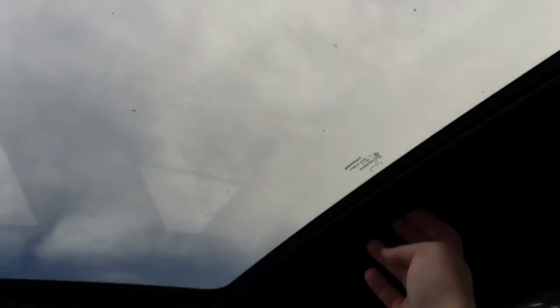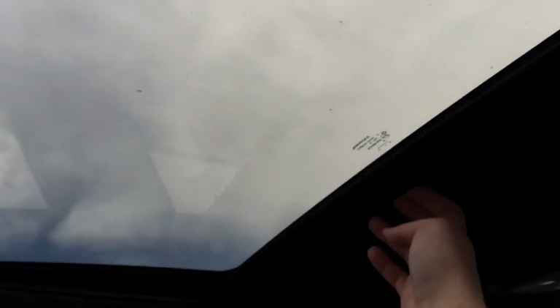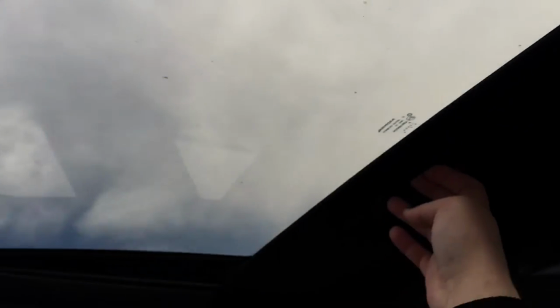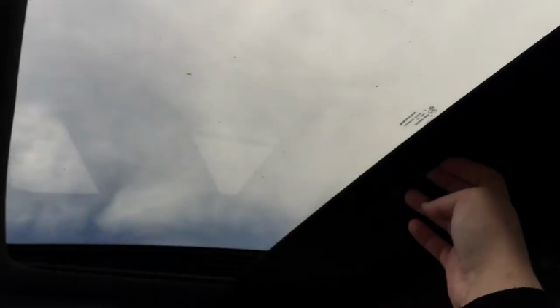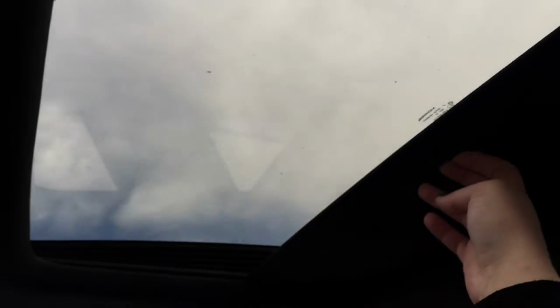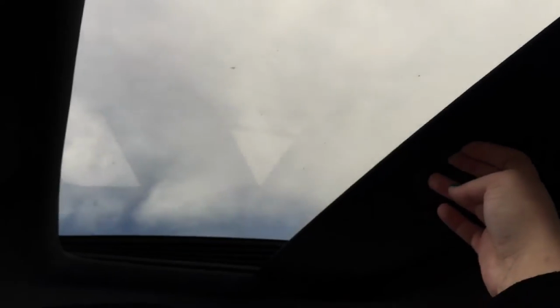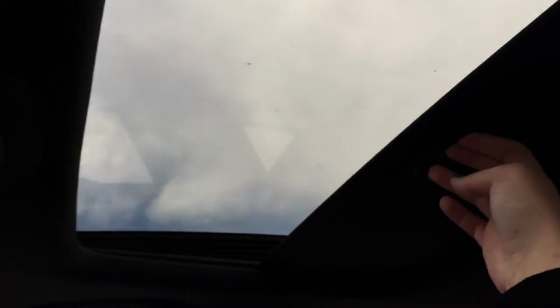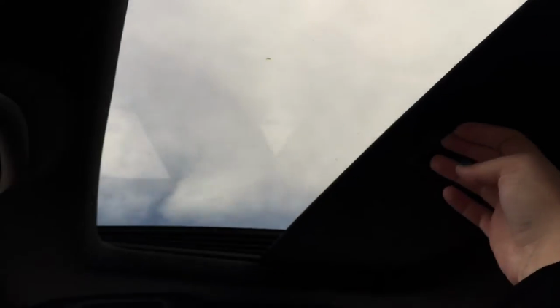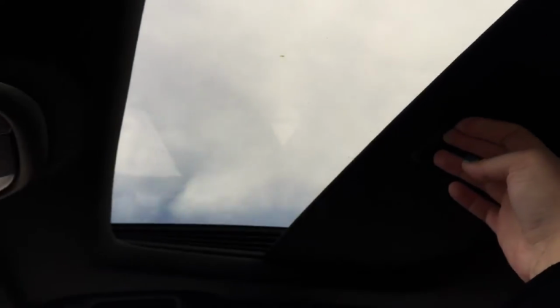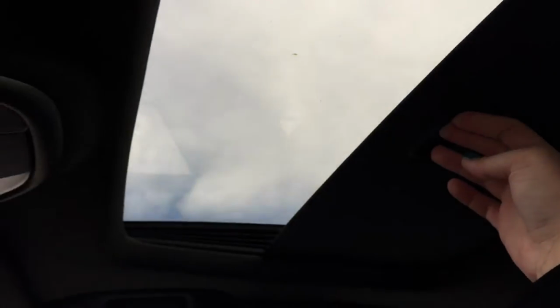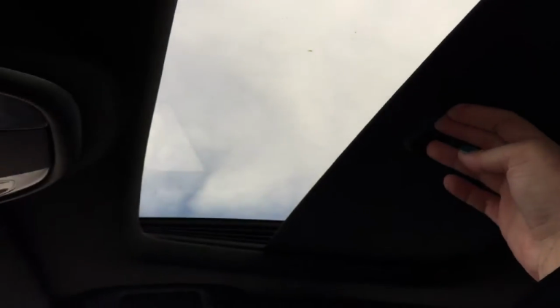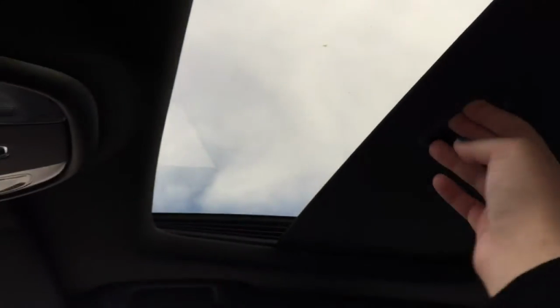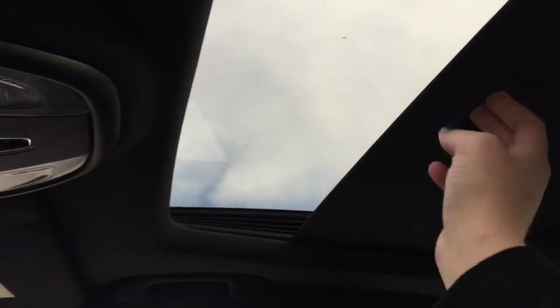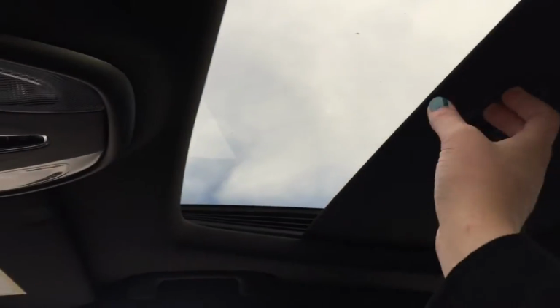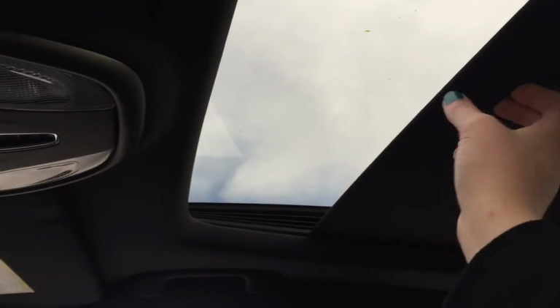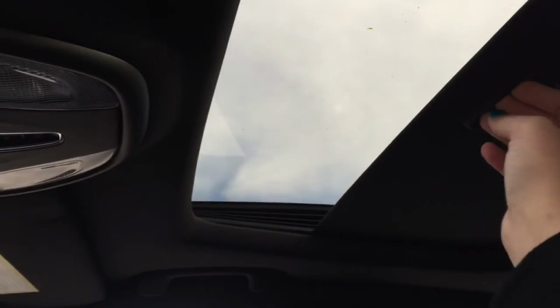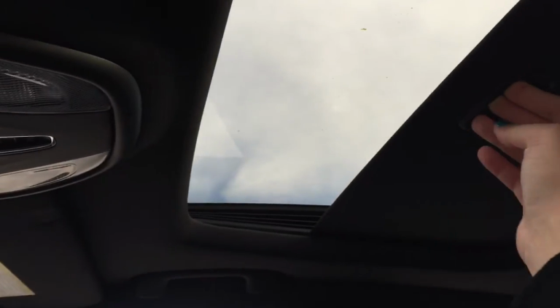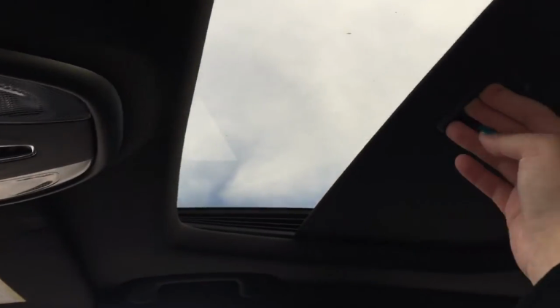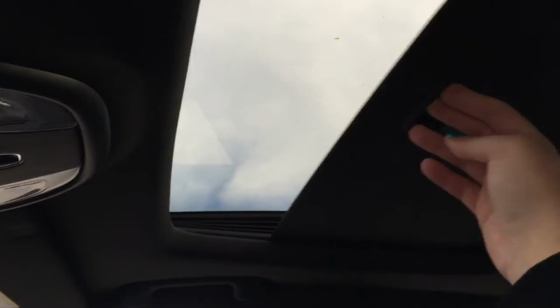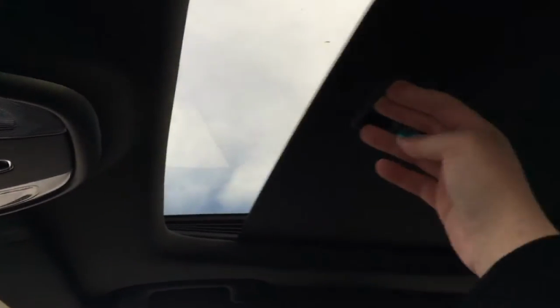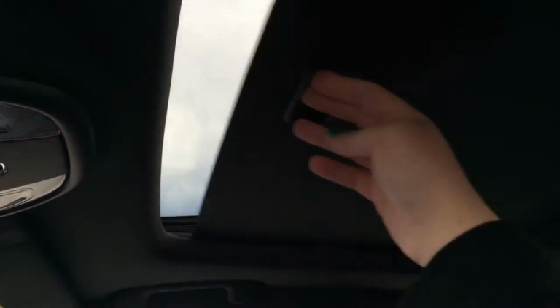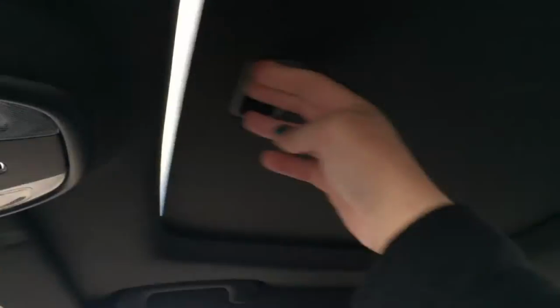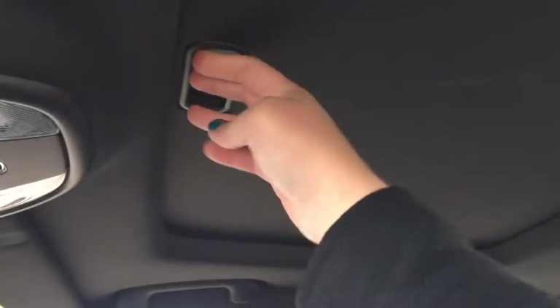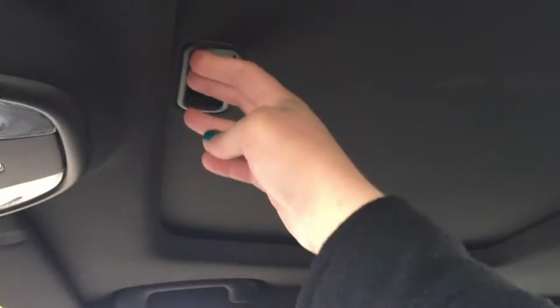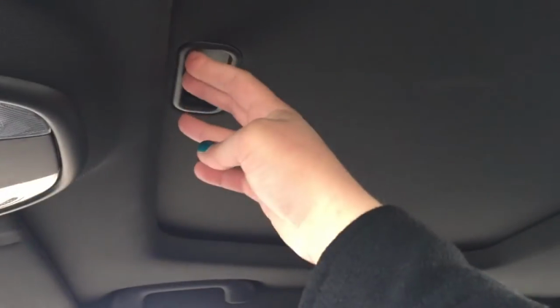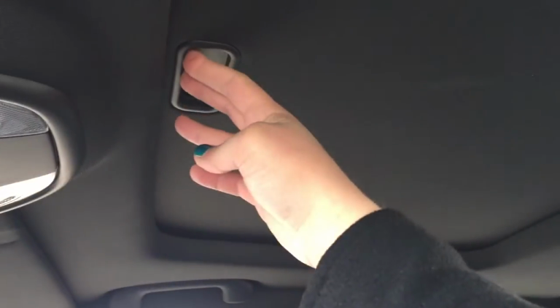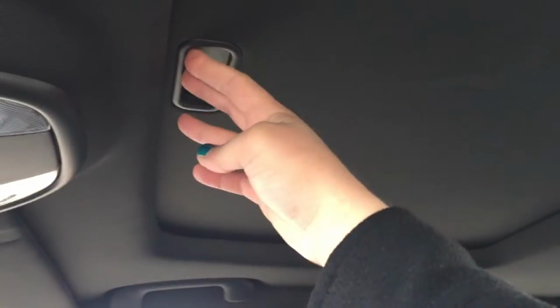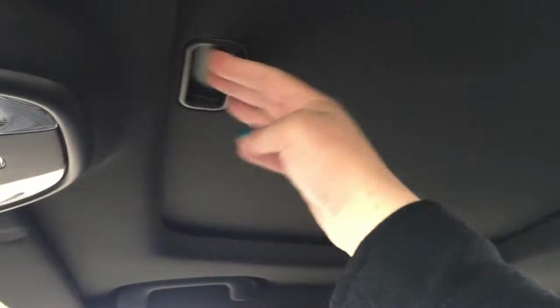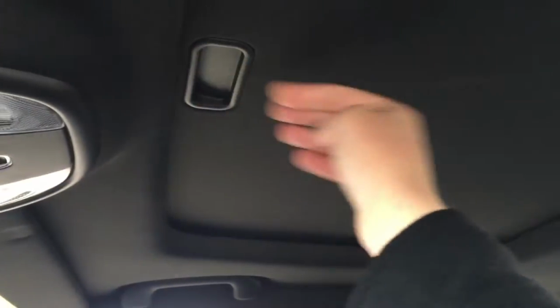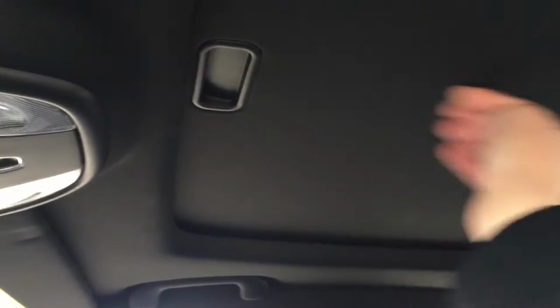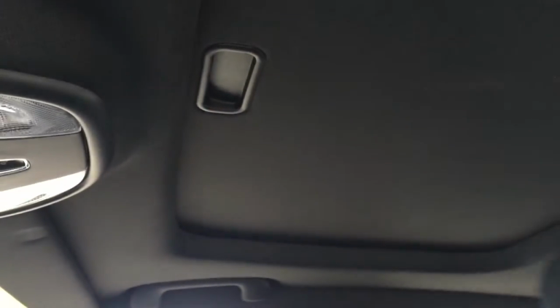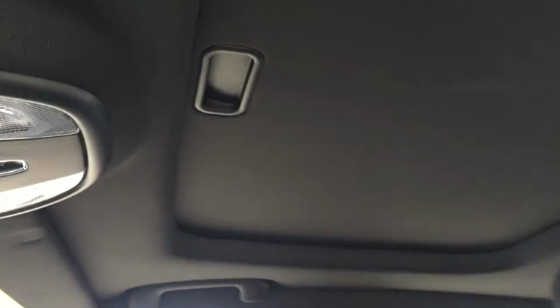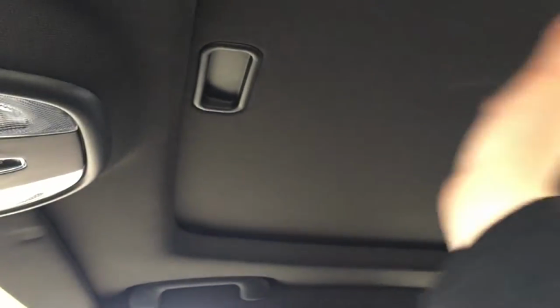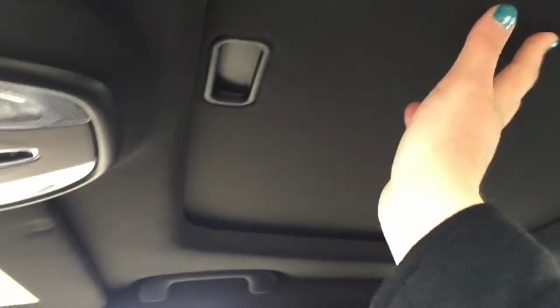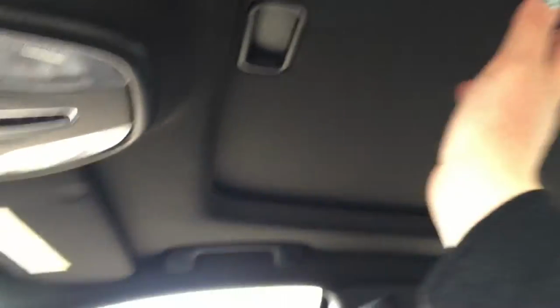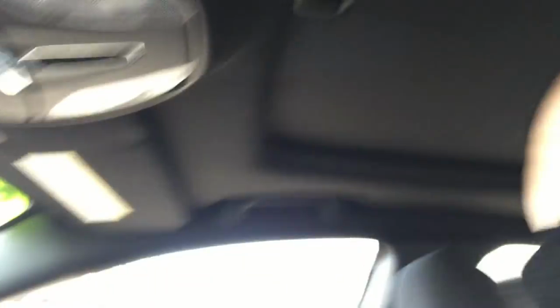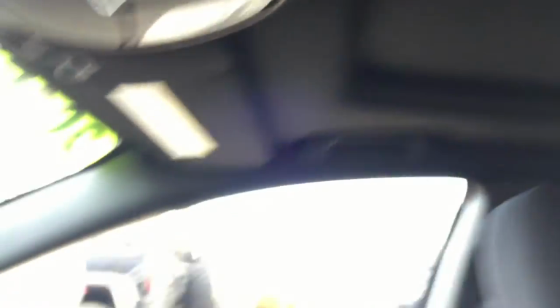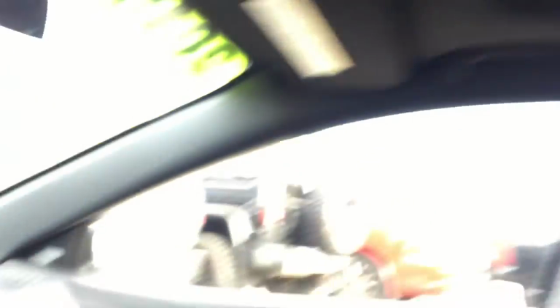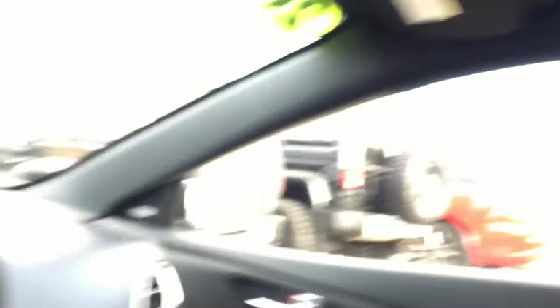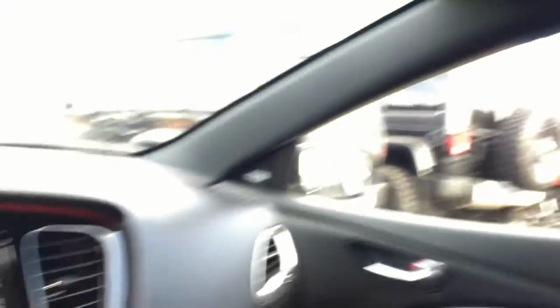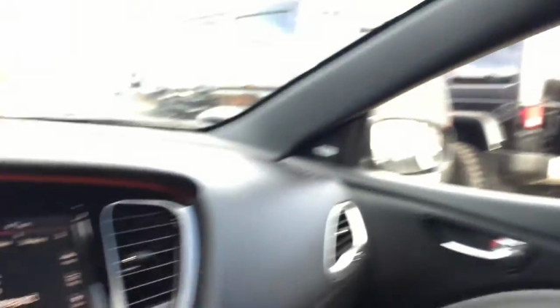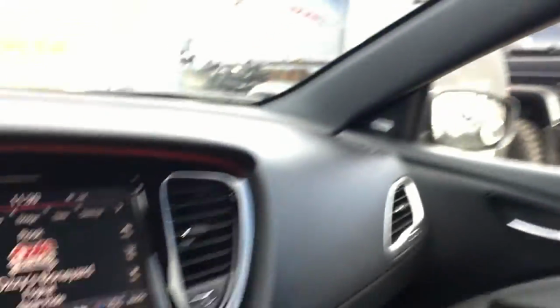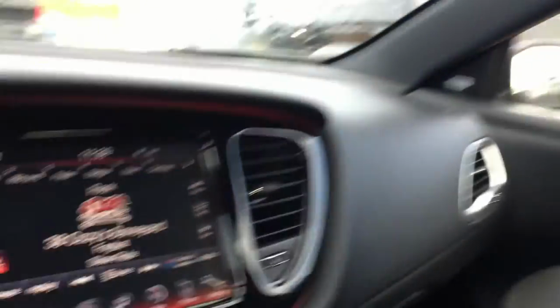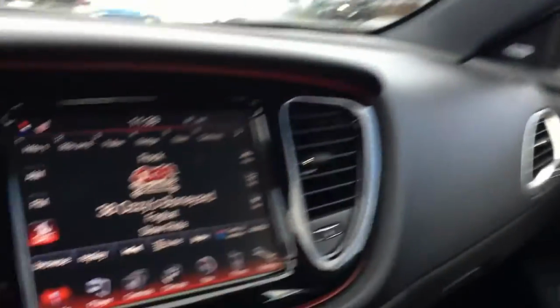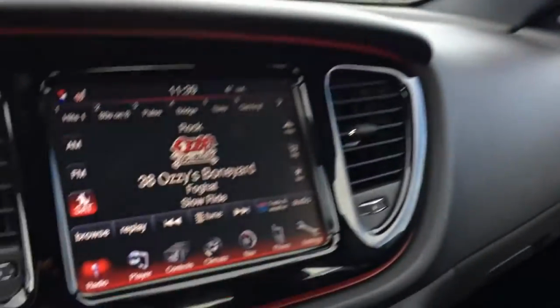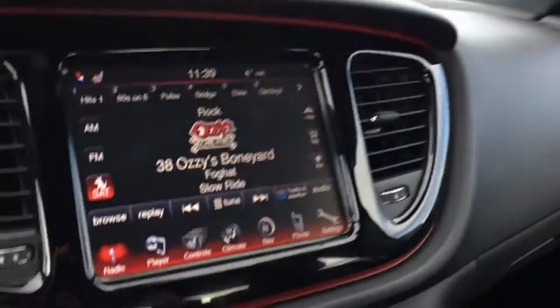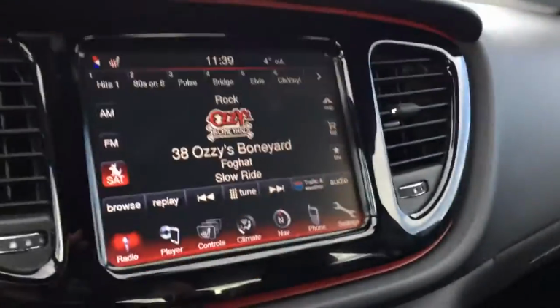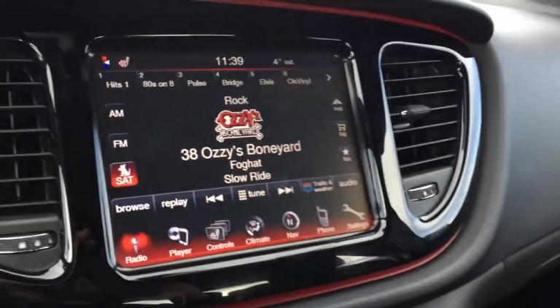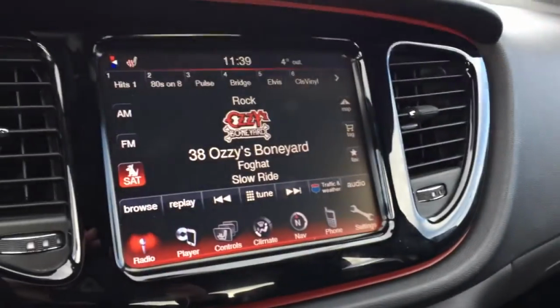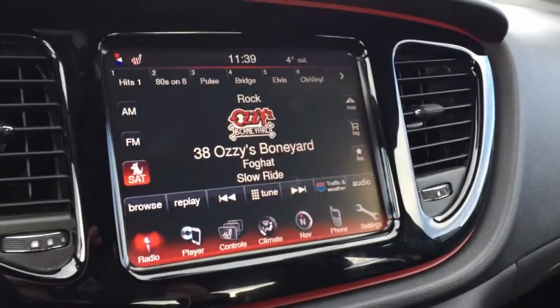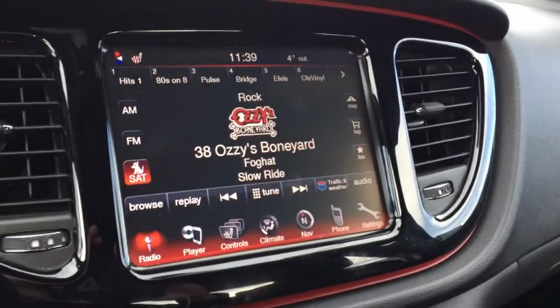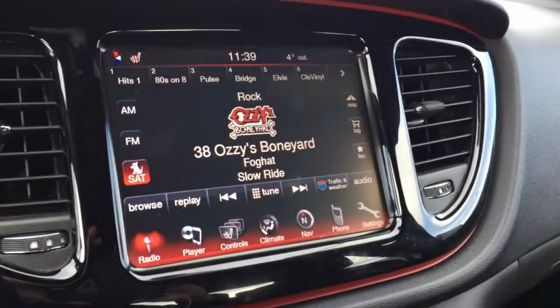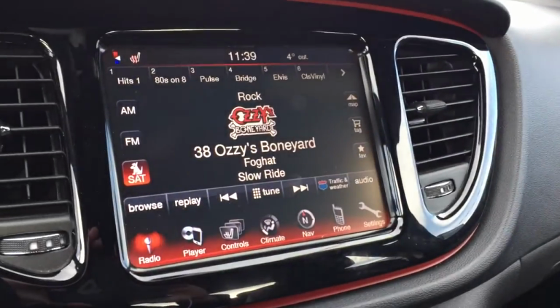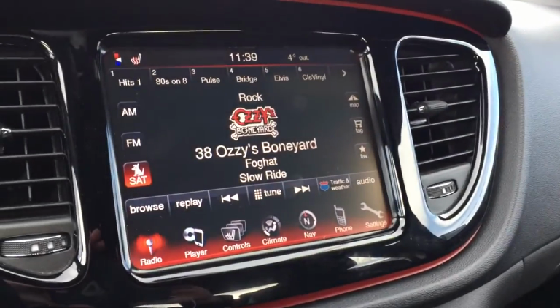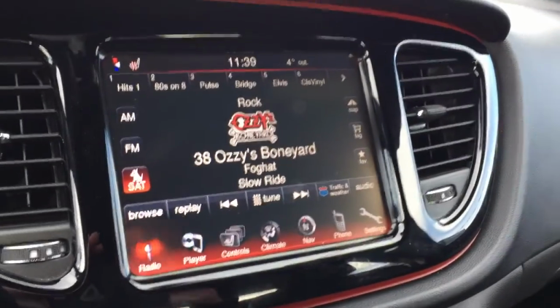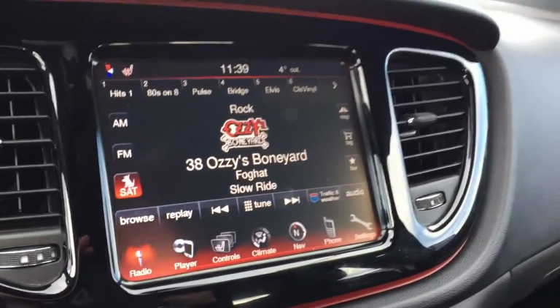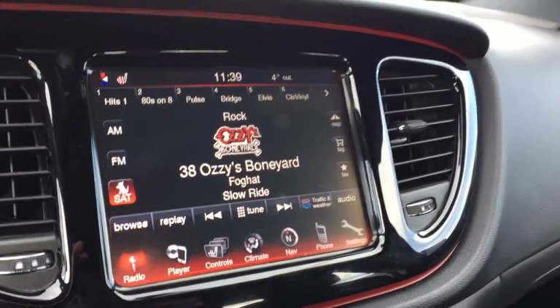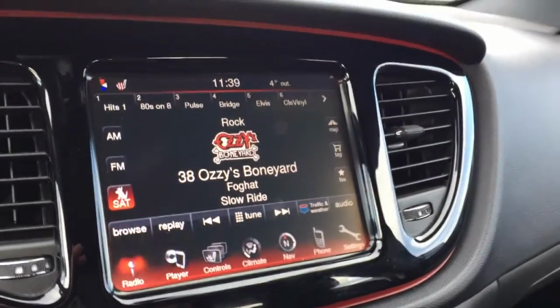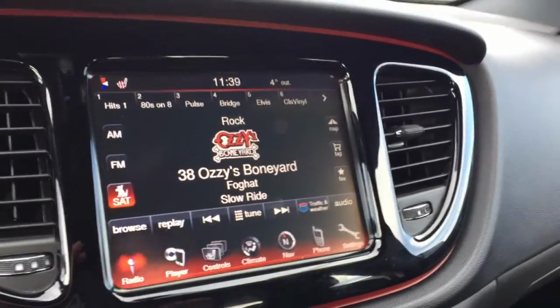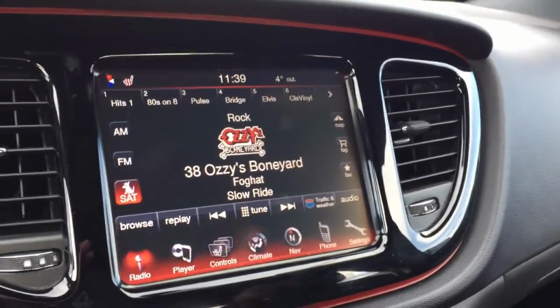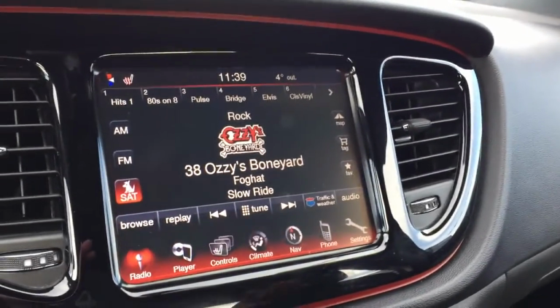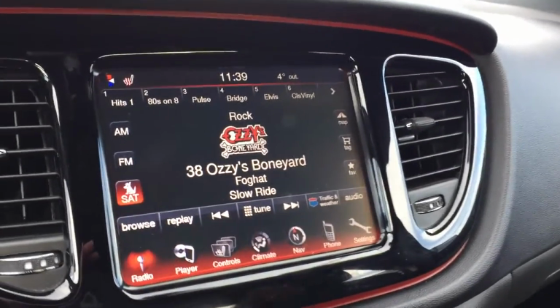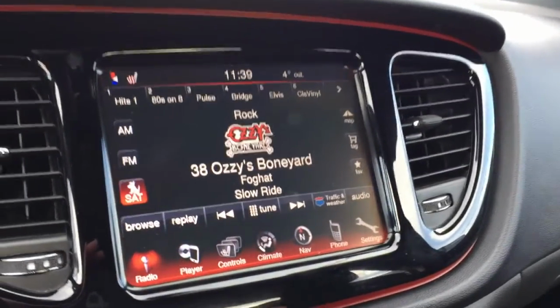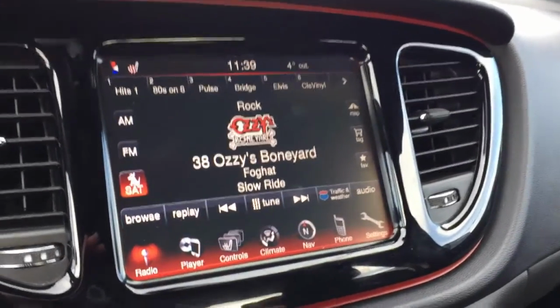We've got our tilted sliding sunroof but it's got this shade here which is really great. As you can see when I have it closed we don't have the glare.